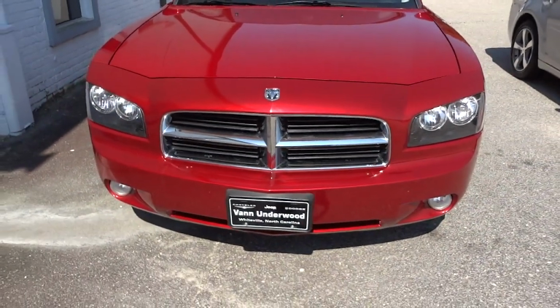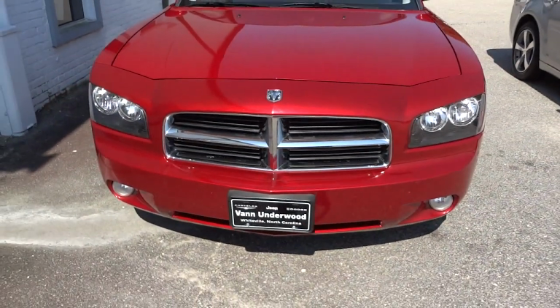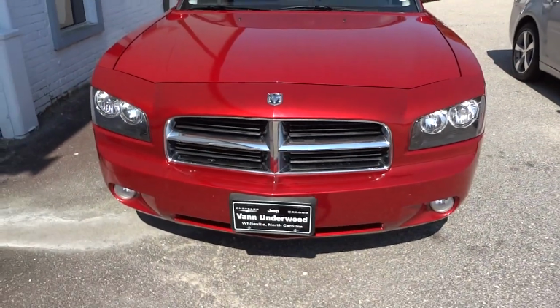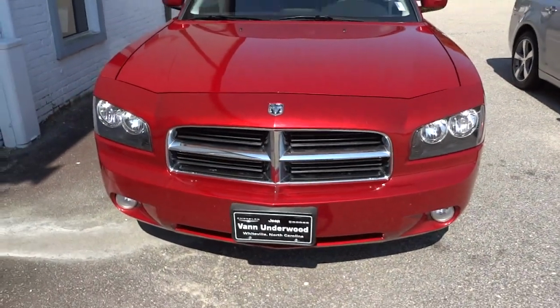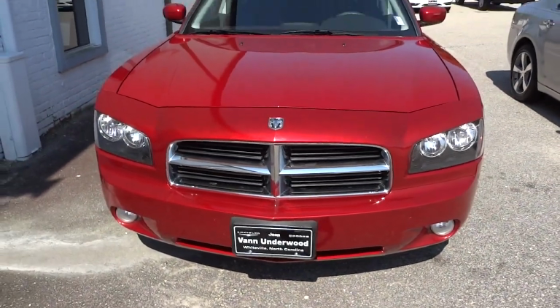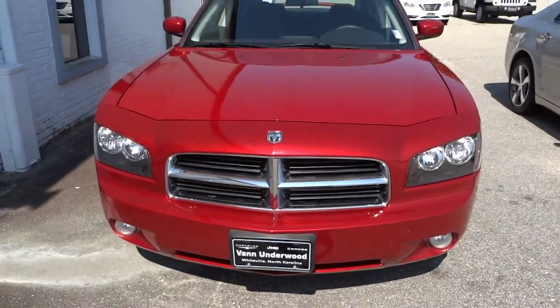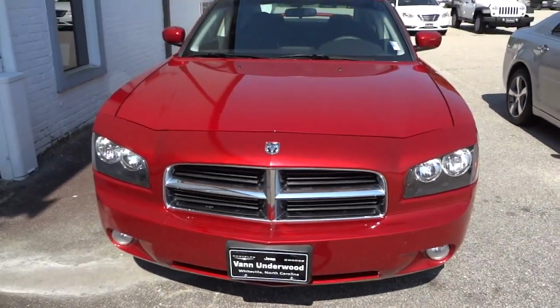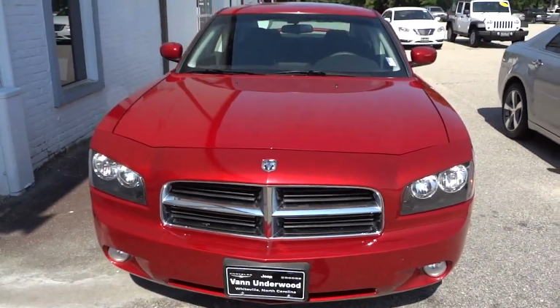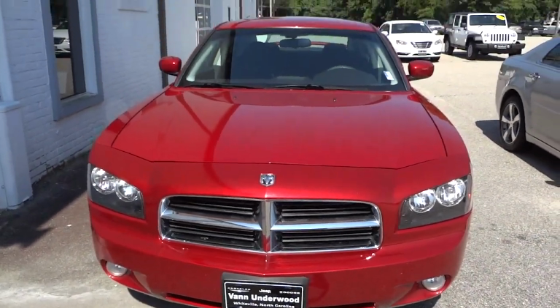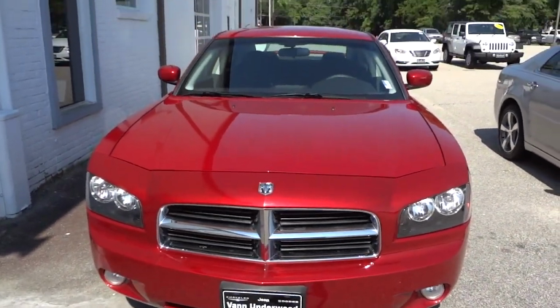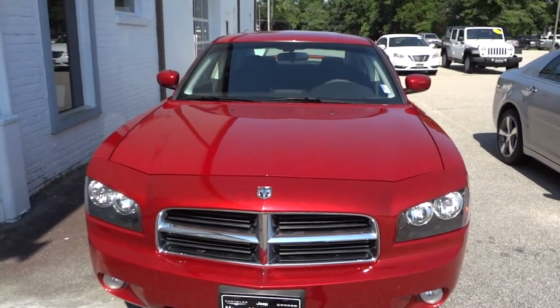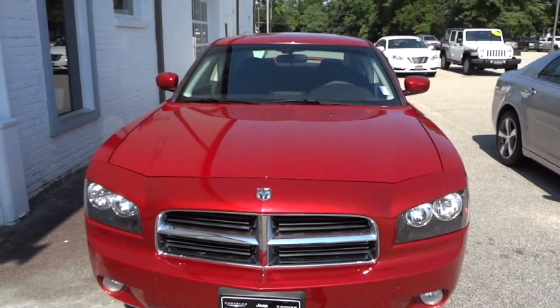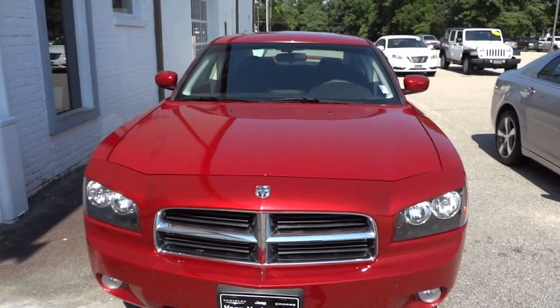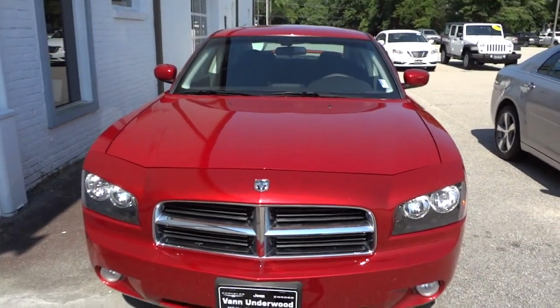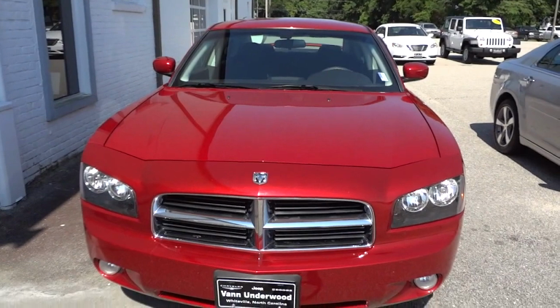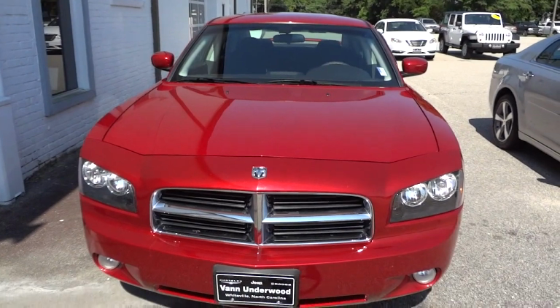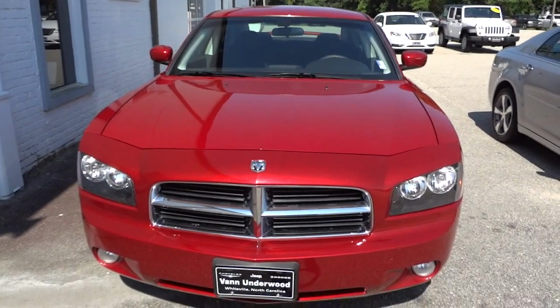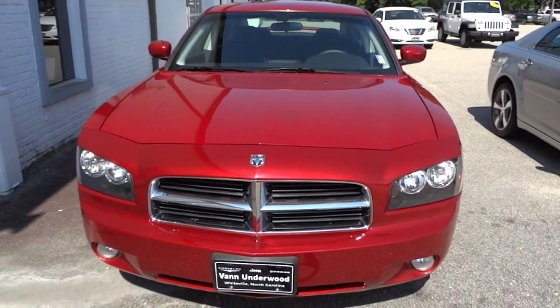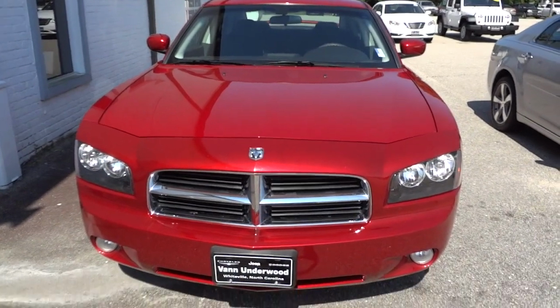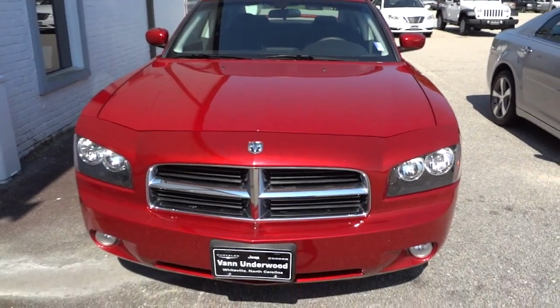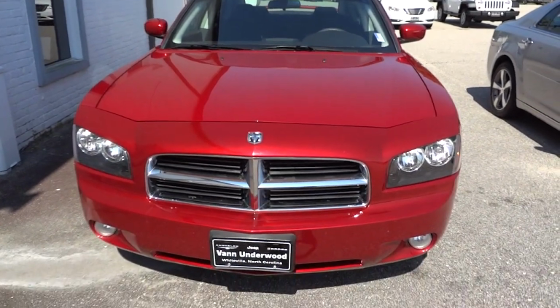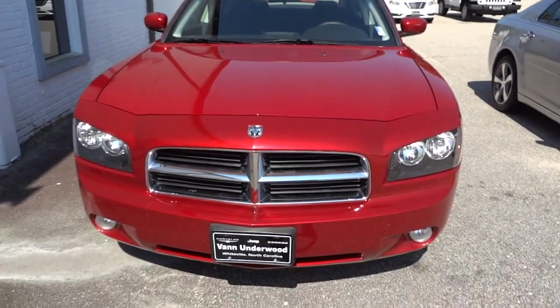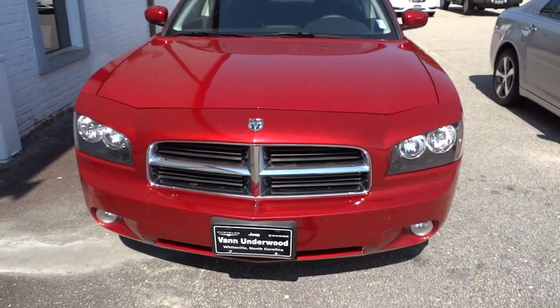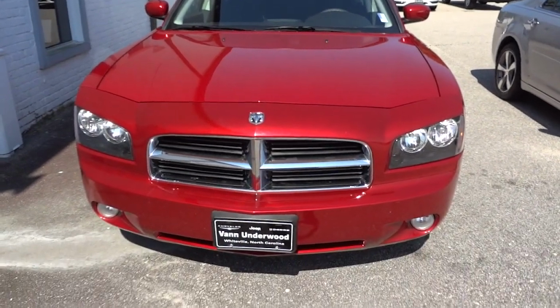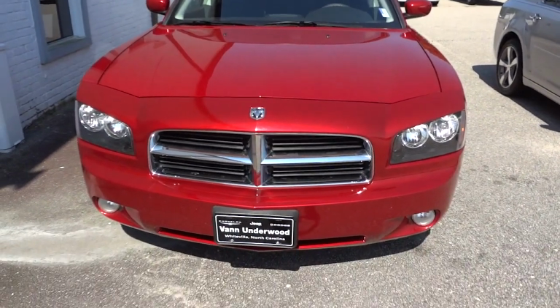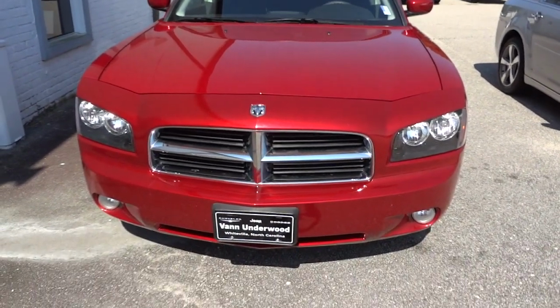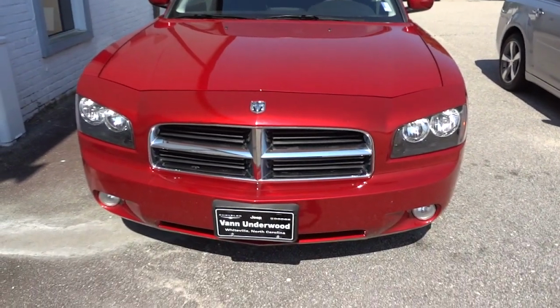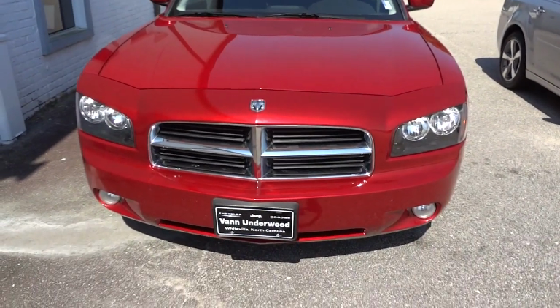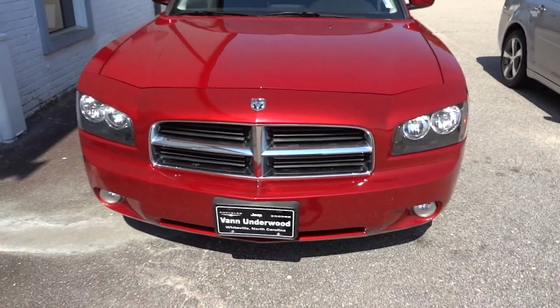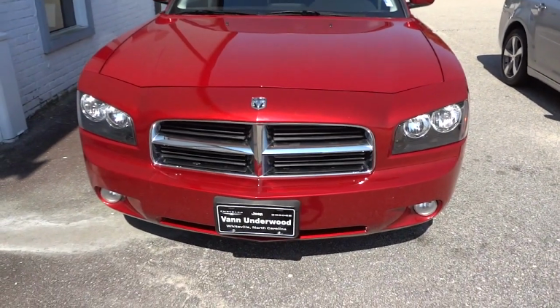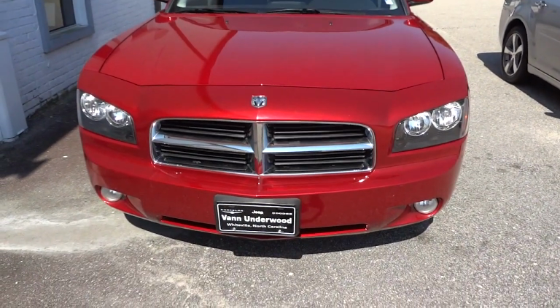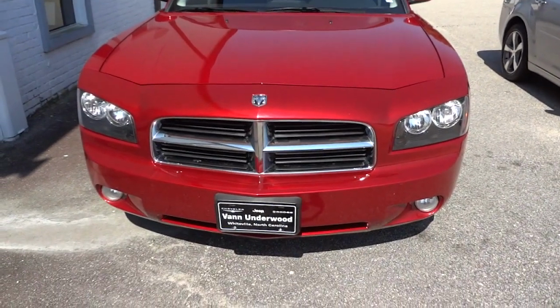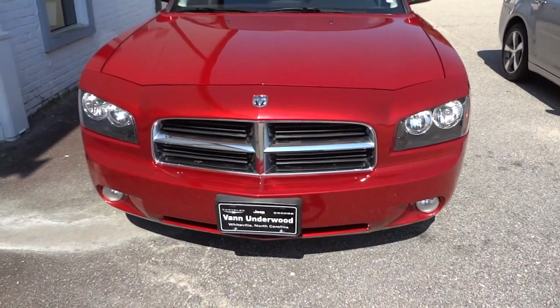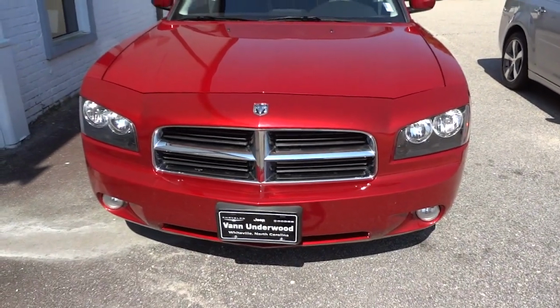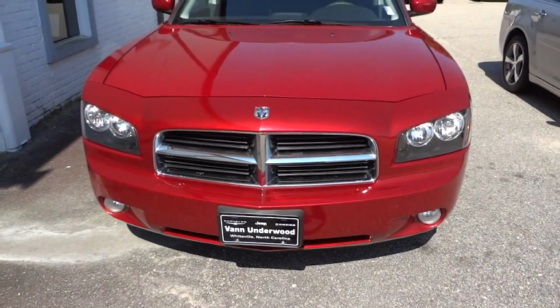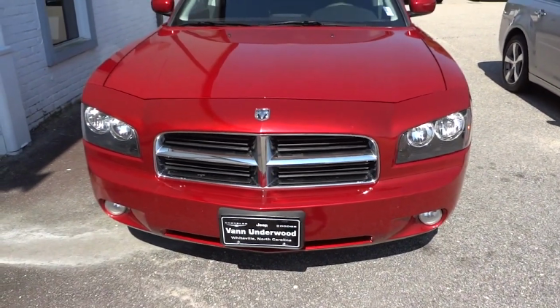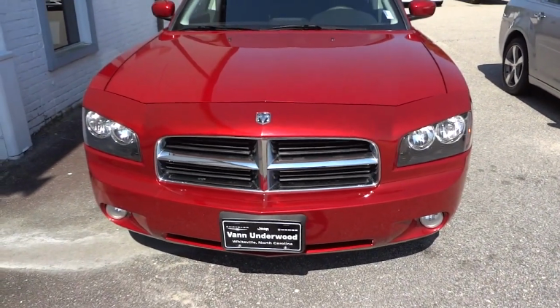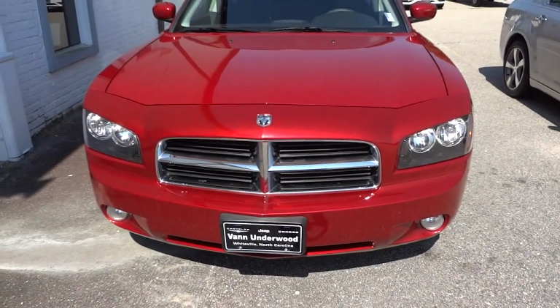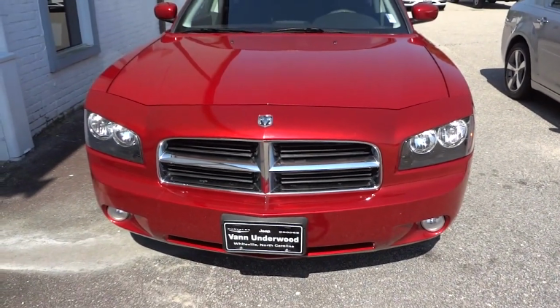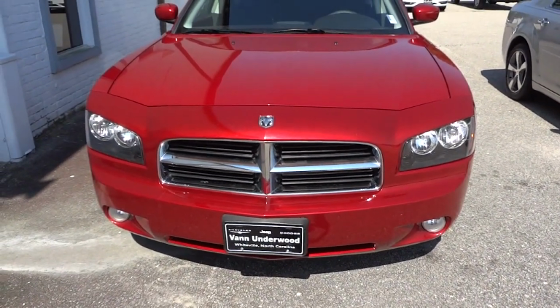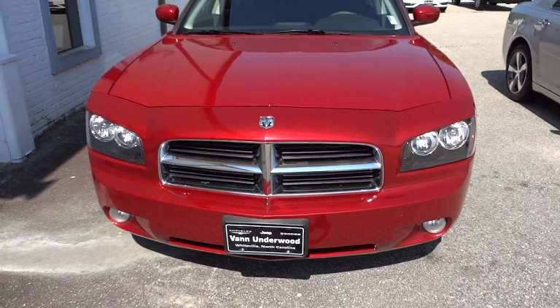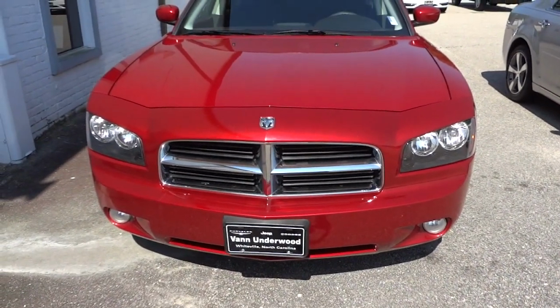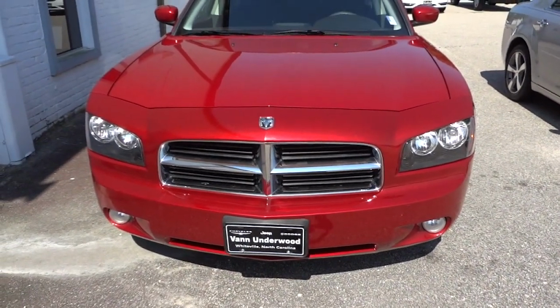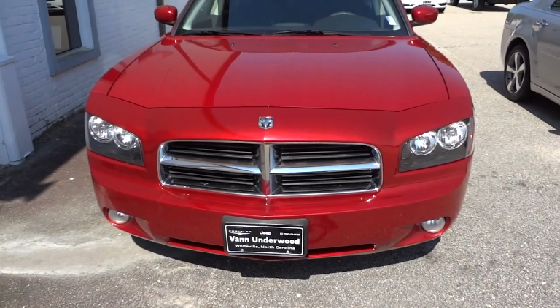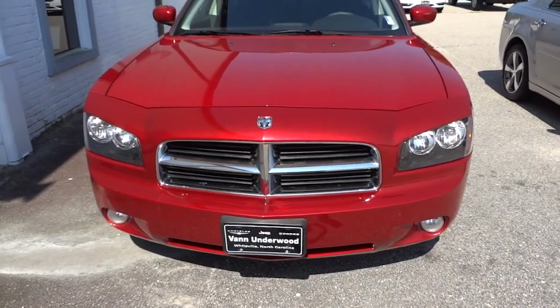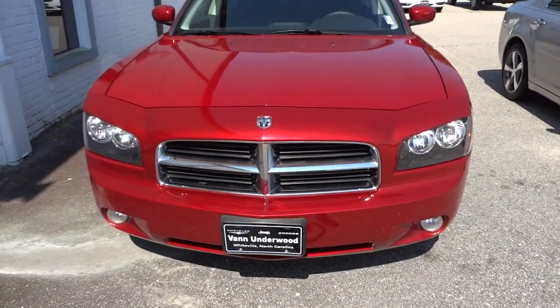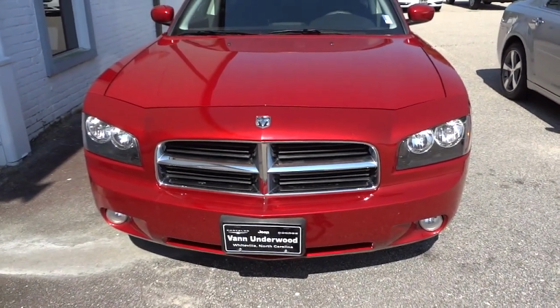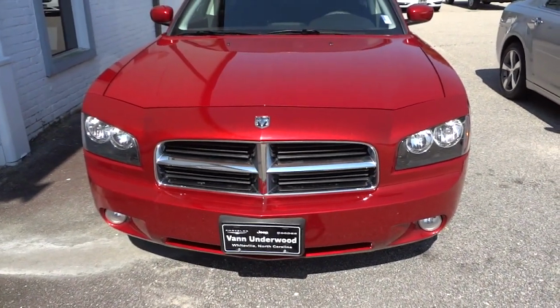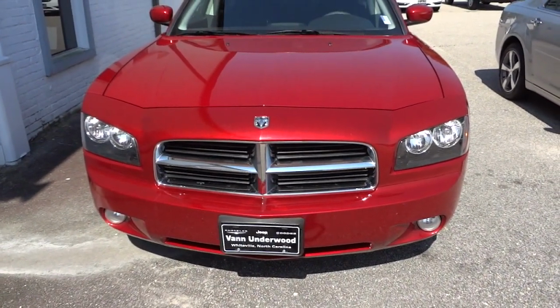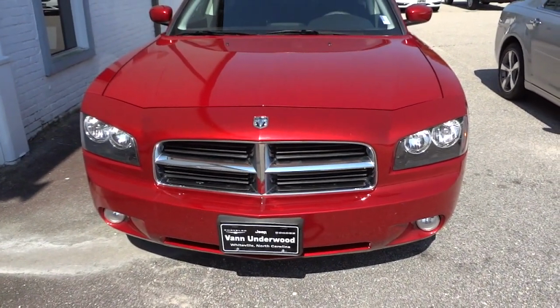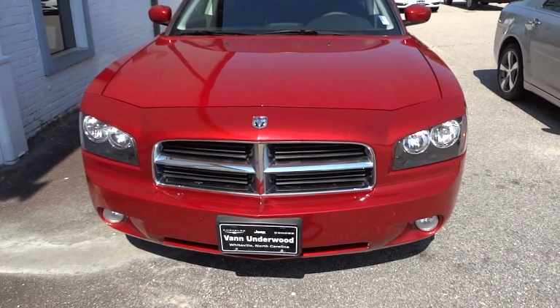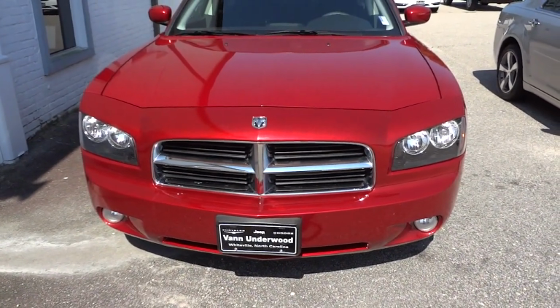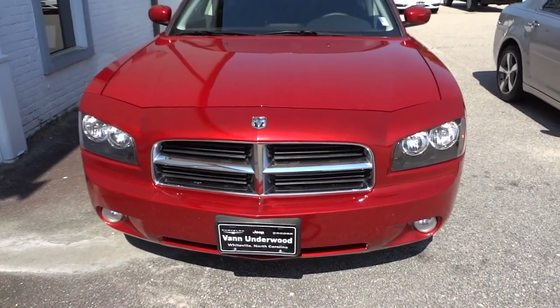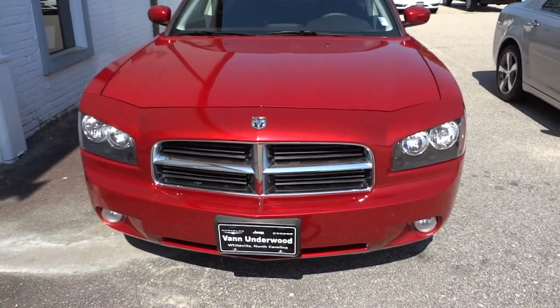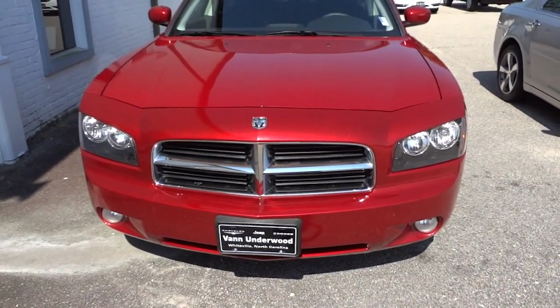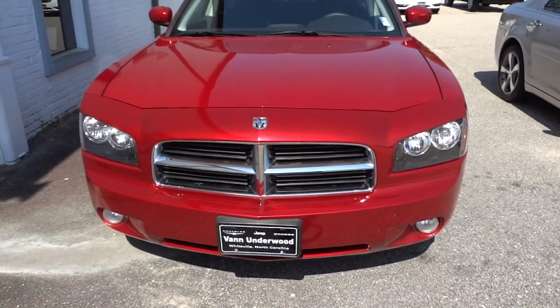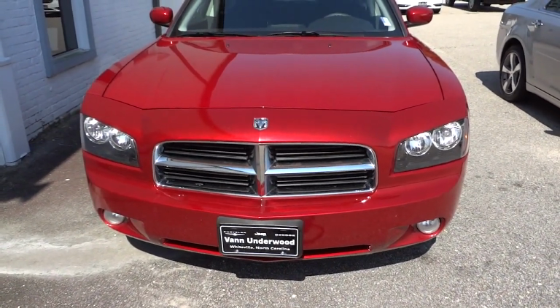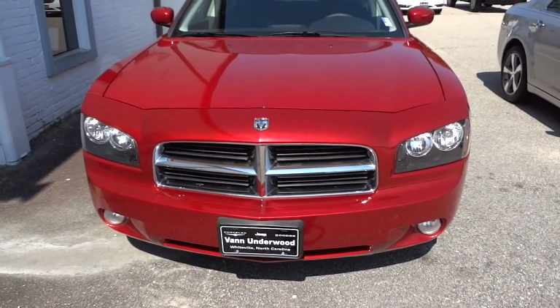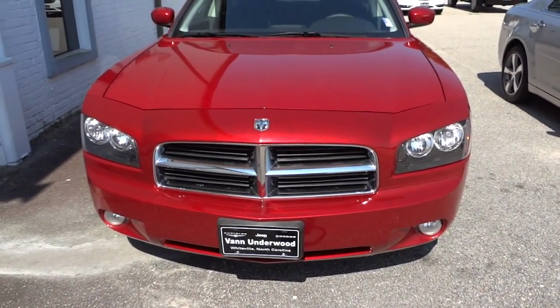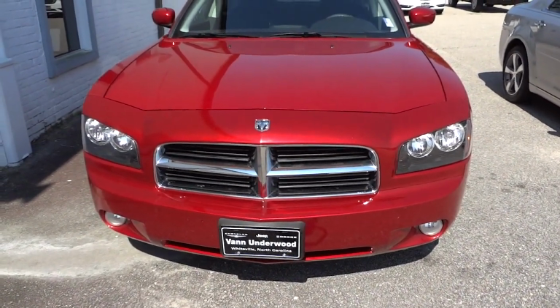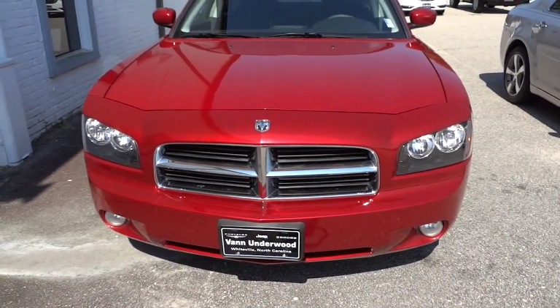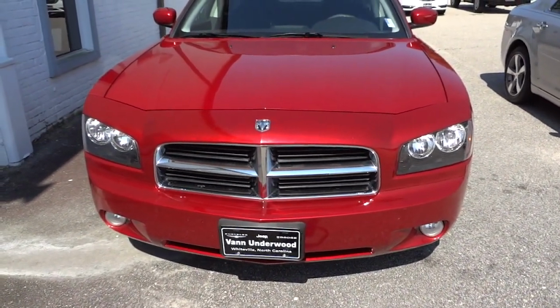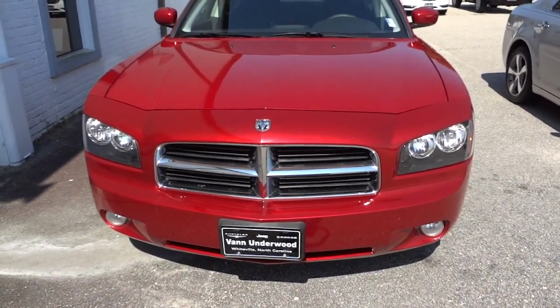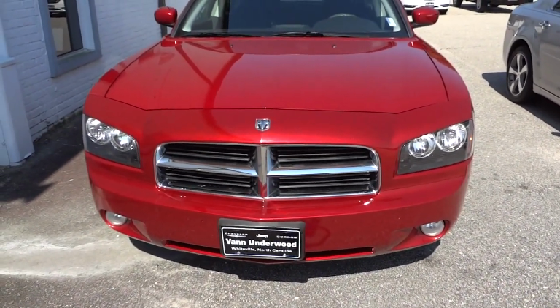So if you're interested in this vehicle, let me know as soon as you can. My name is Mike and my phone number and email address will be in the description. See you next time.